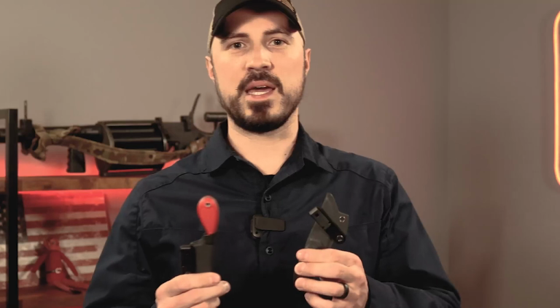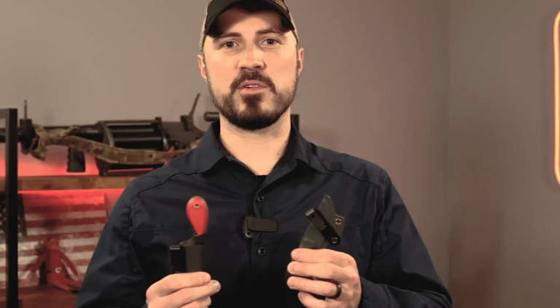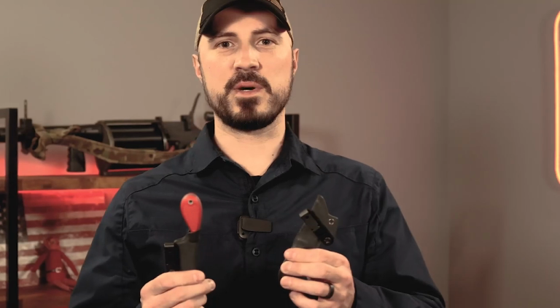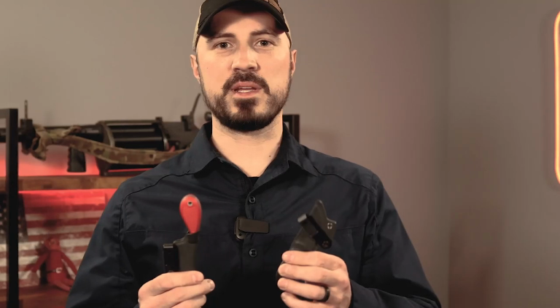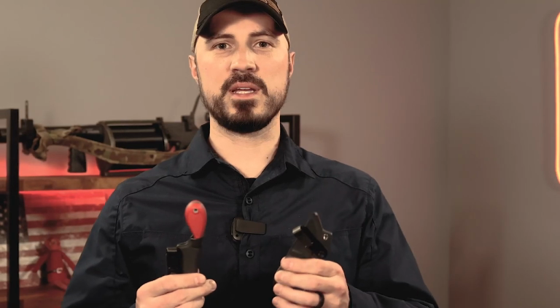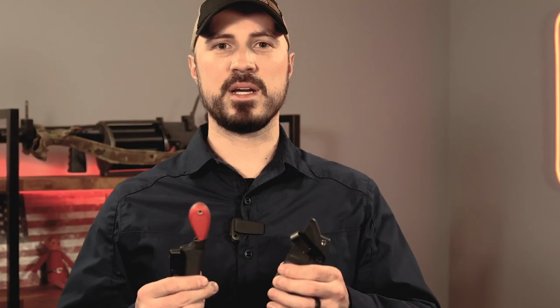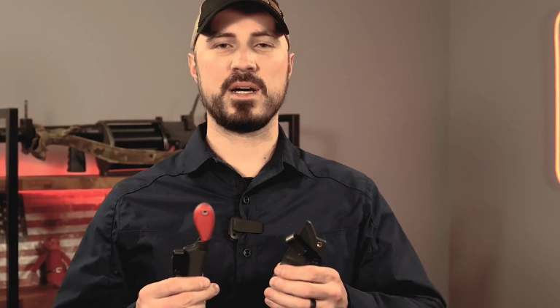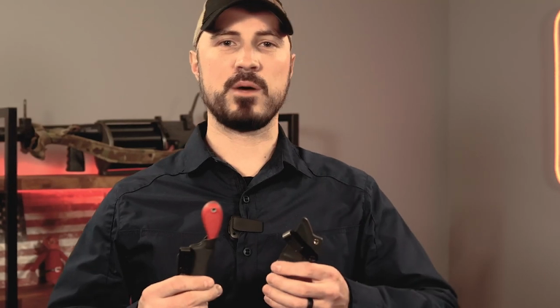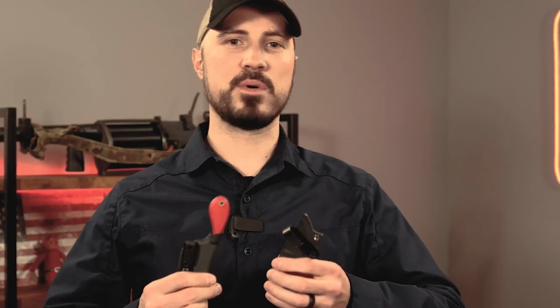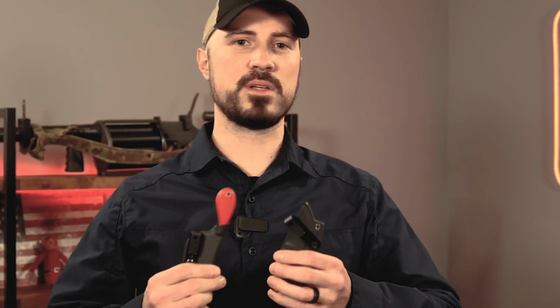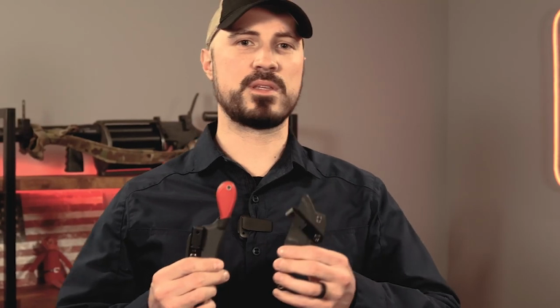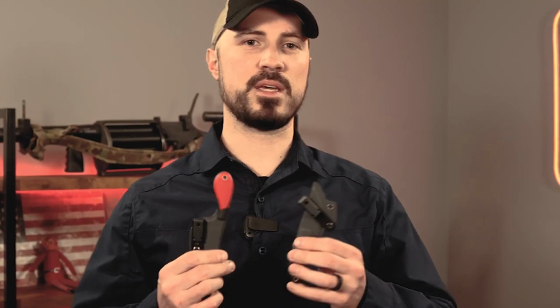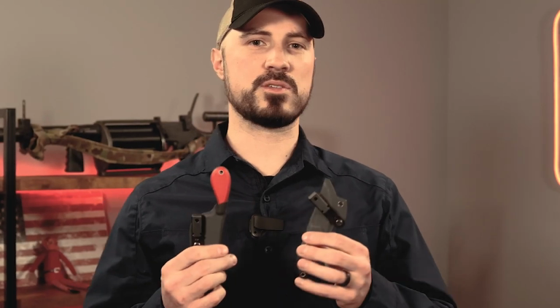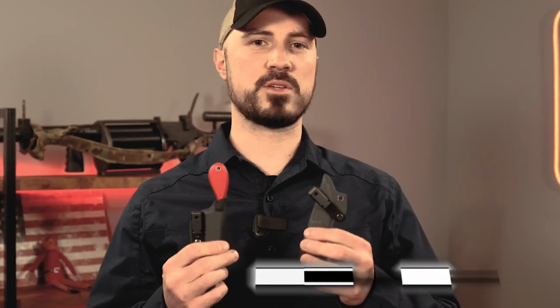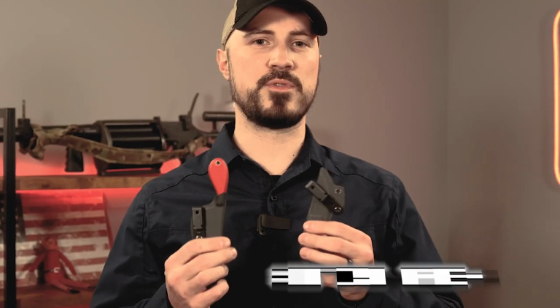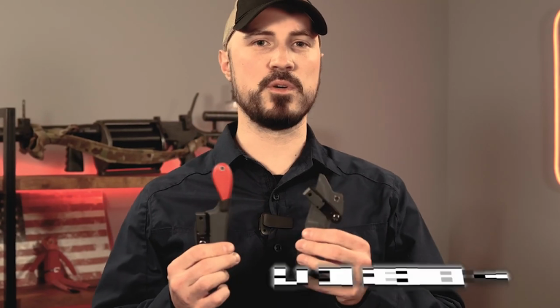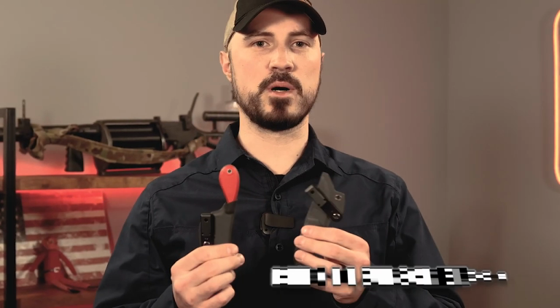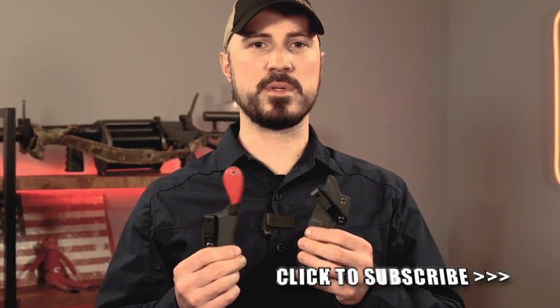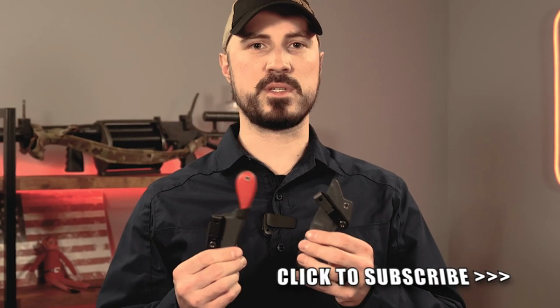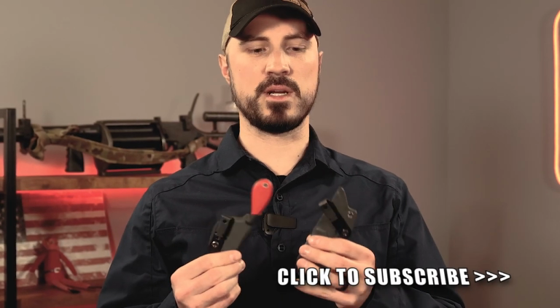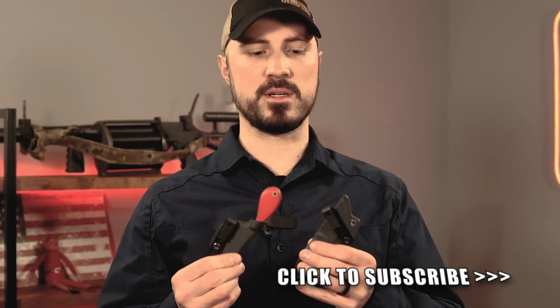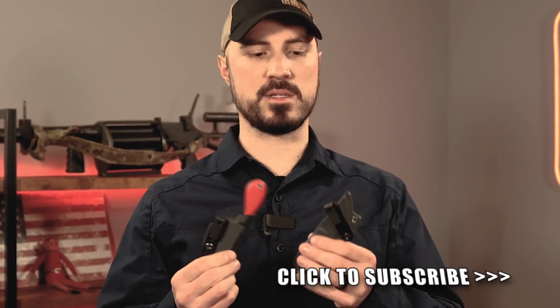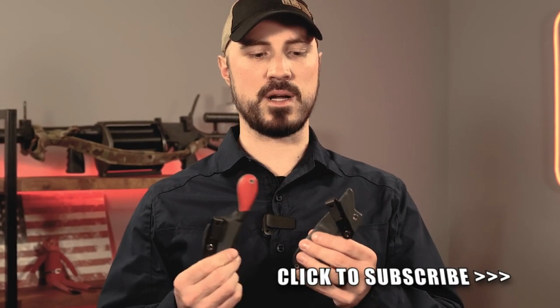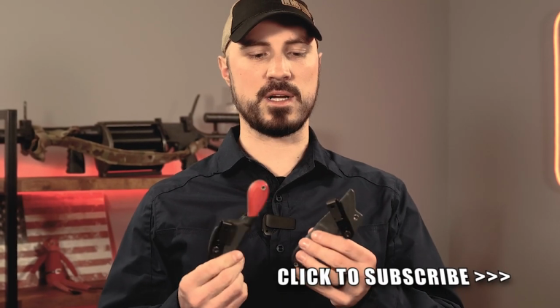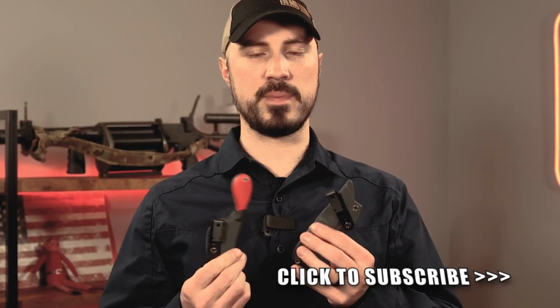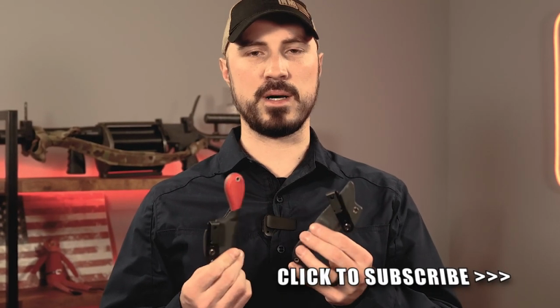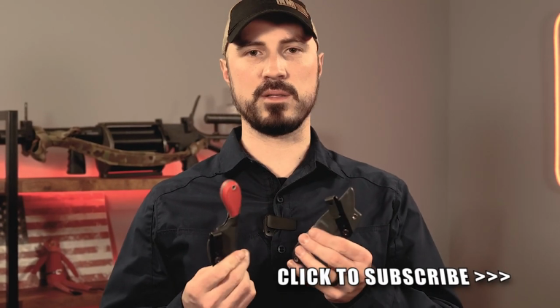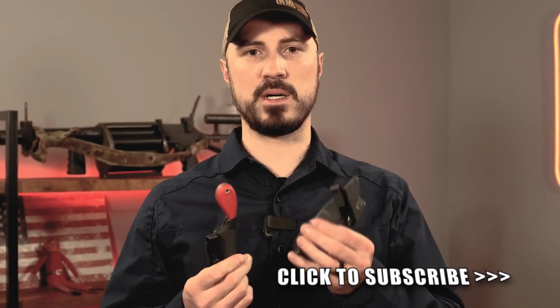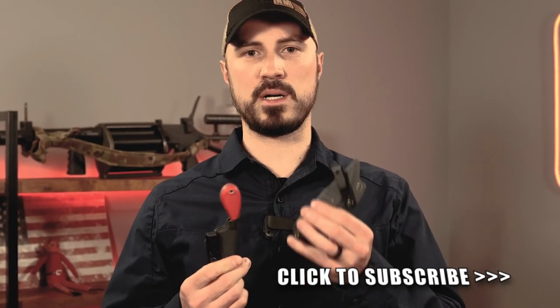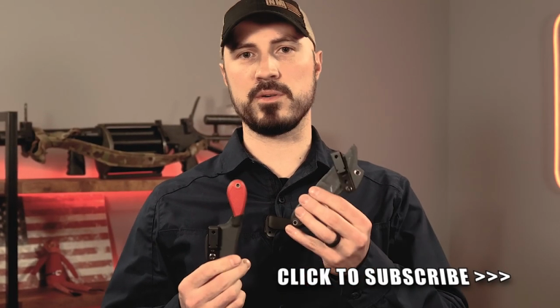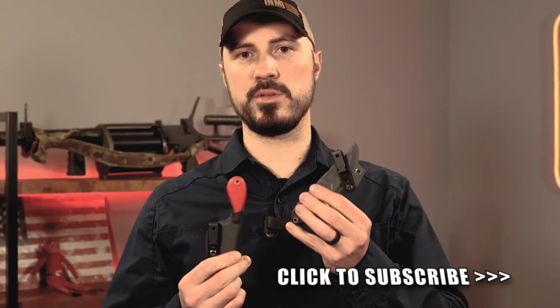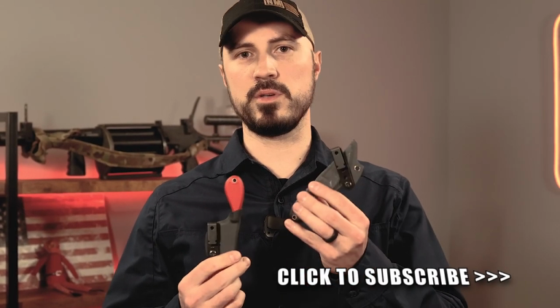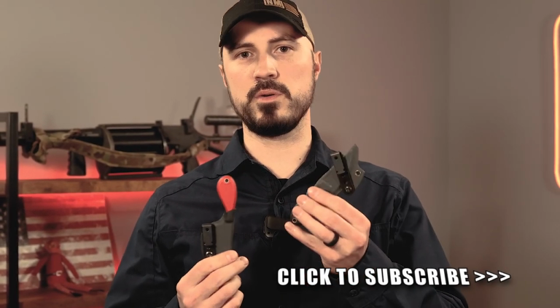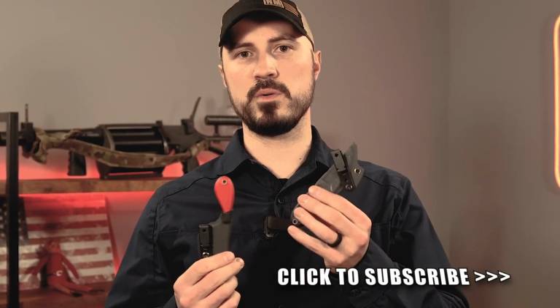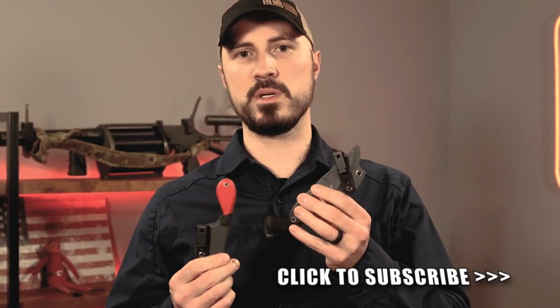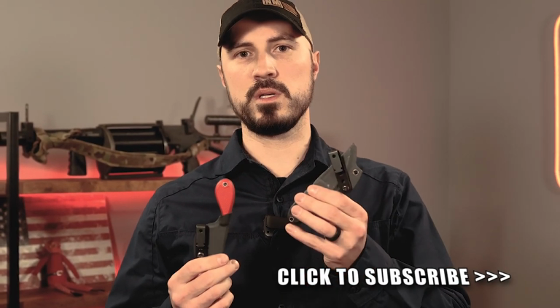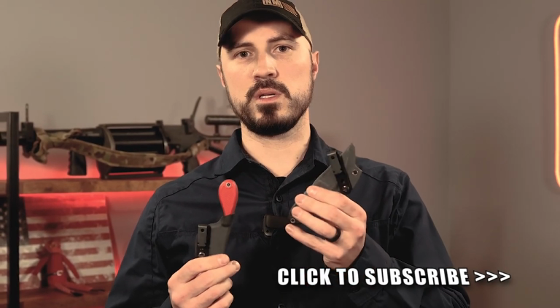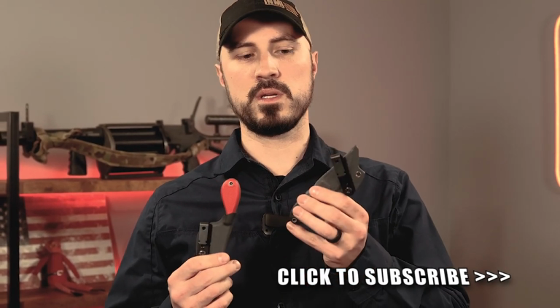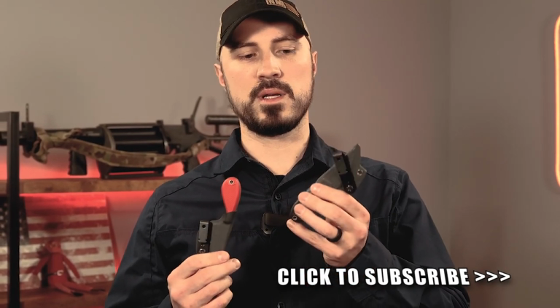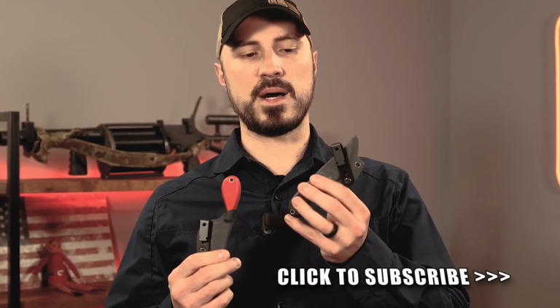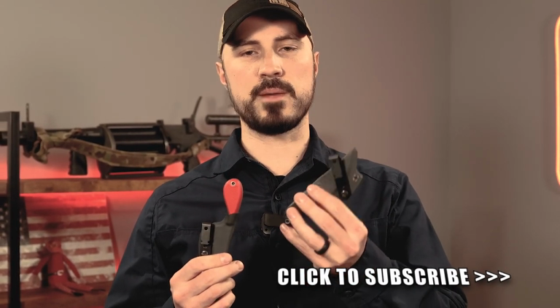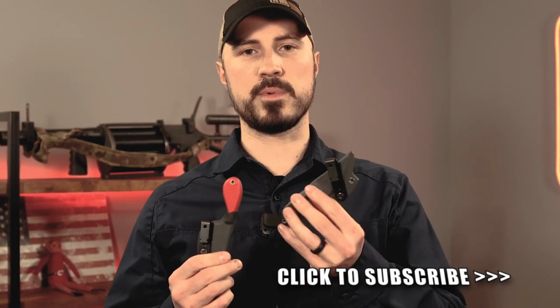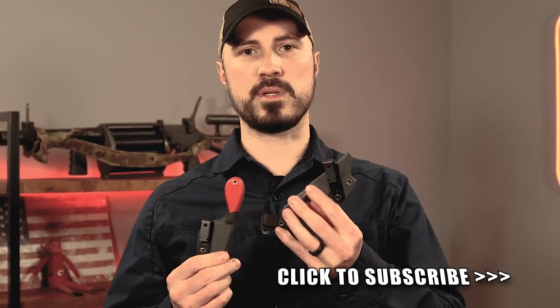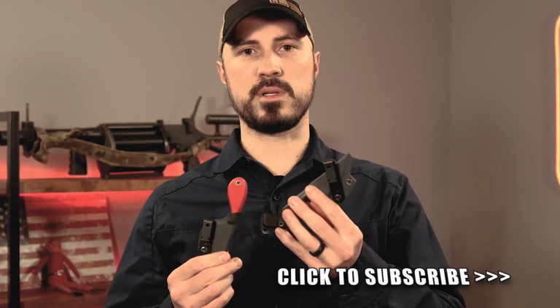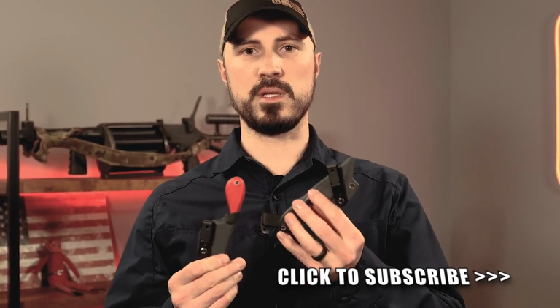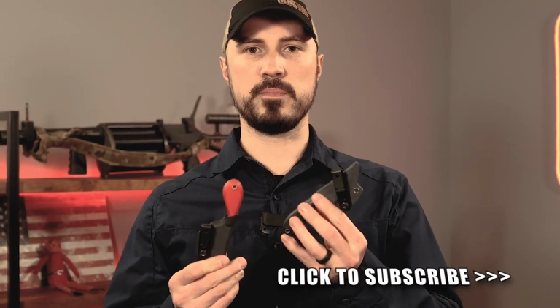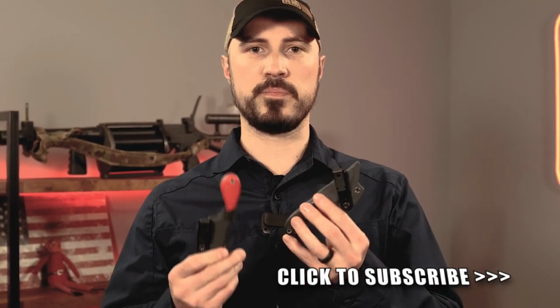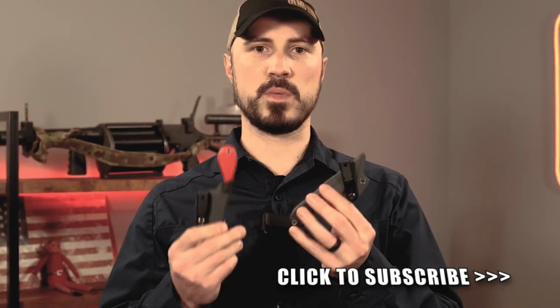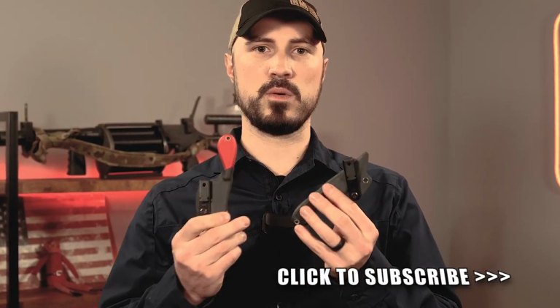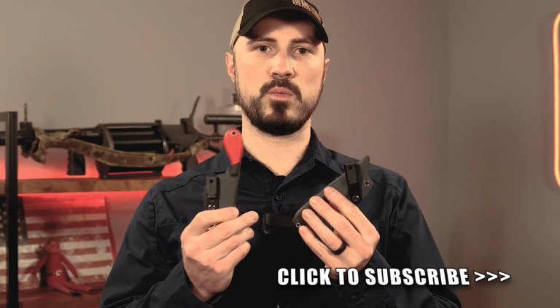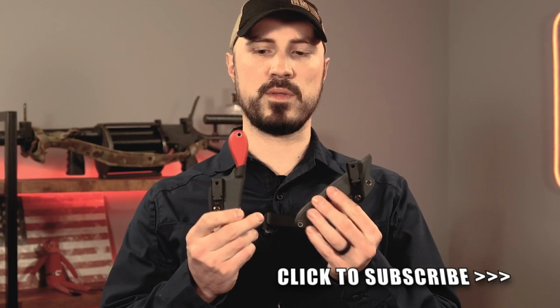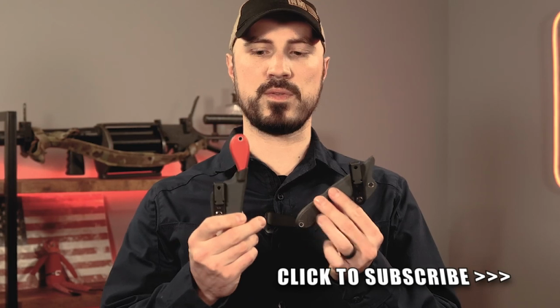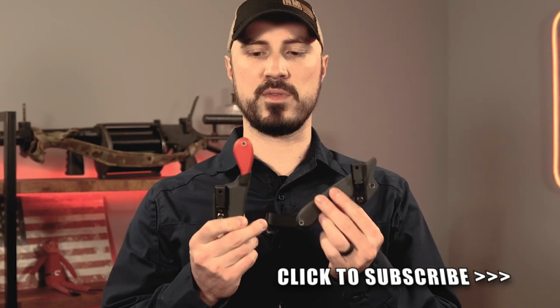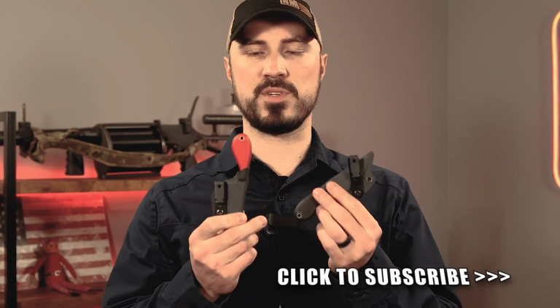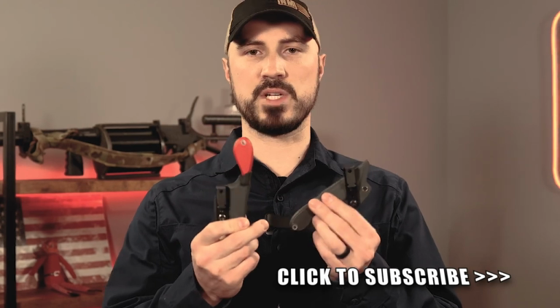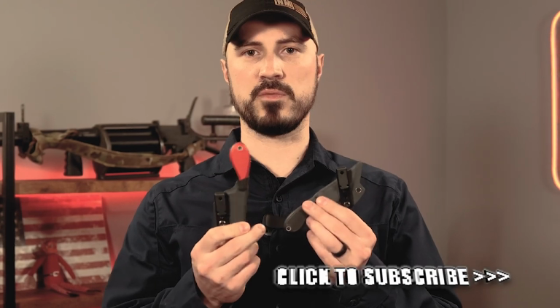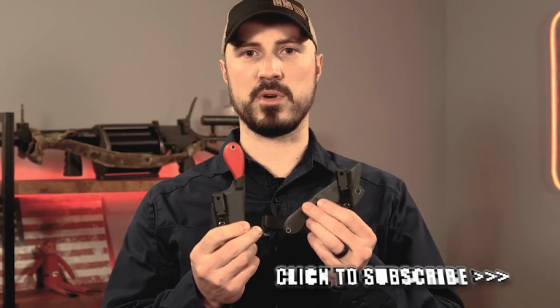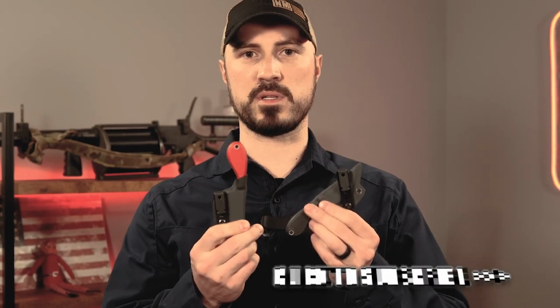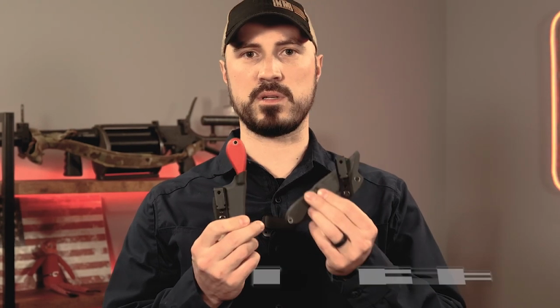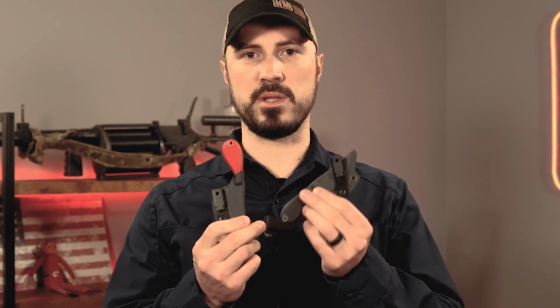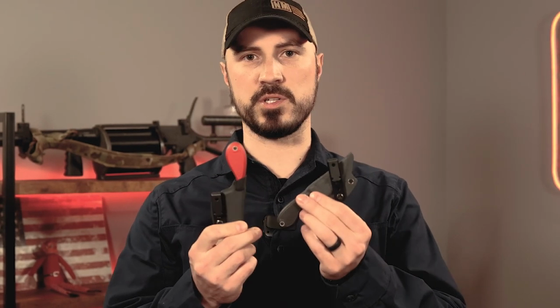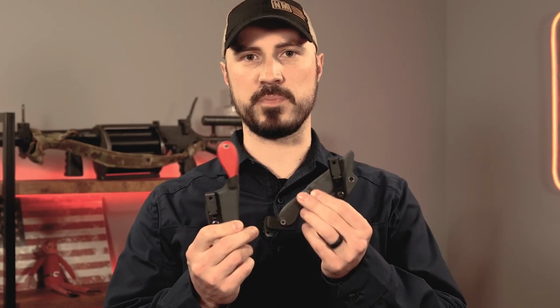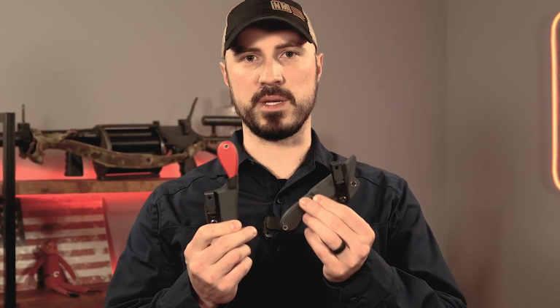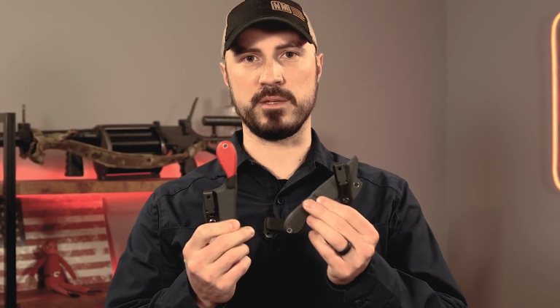Hey everybody, I wanted to take just a few moments here to talk about our new hybrid clip with the ShivWorks Clinch Pick.